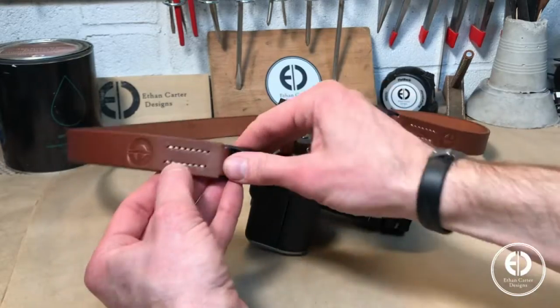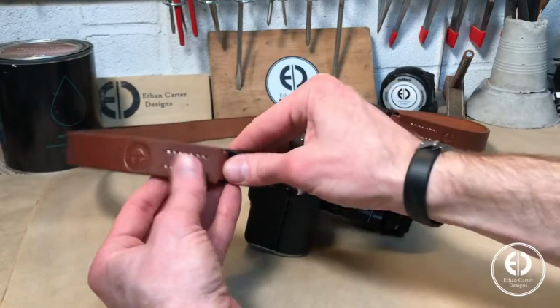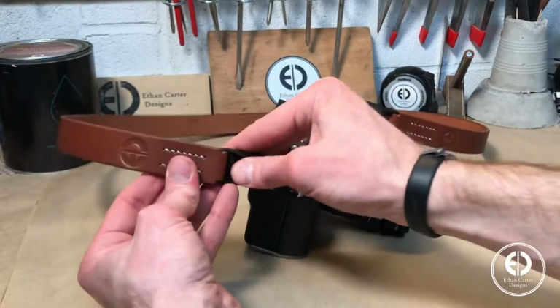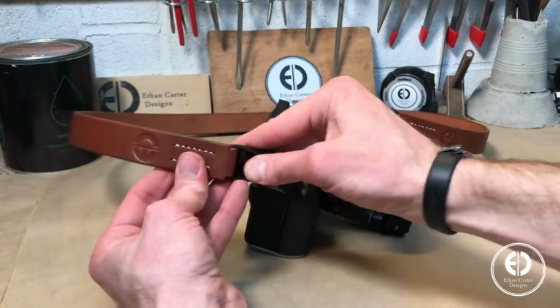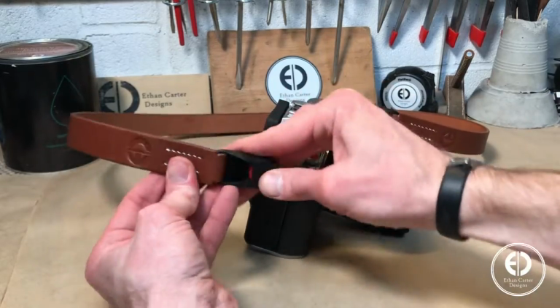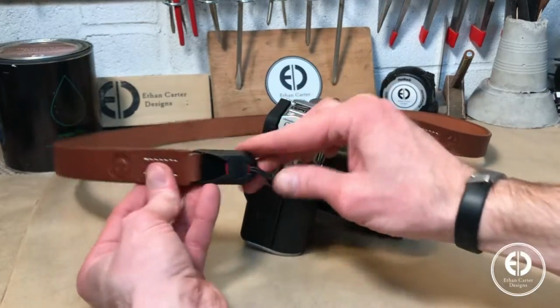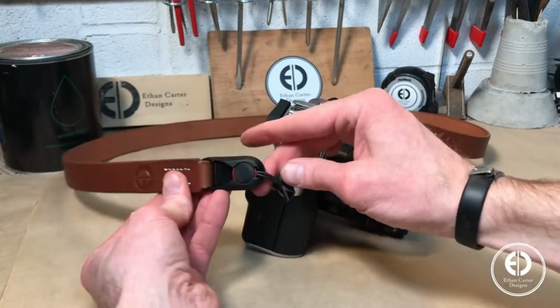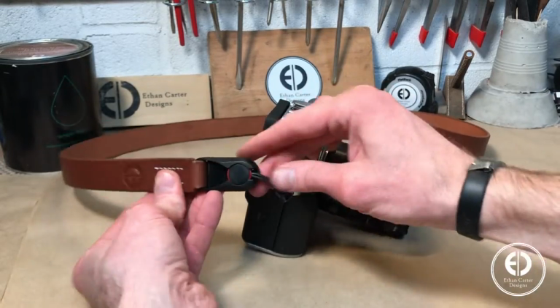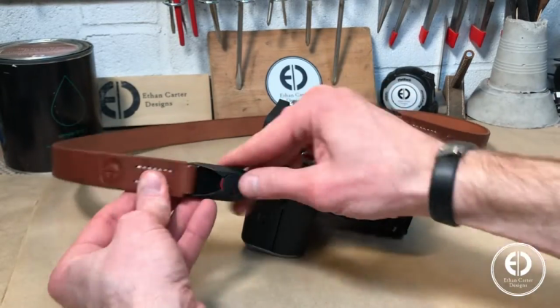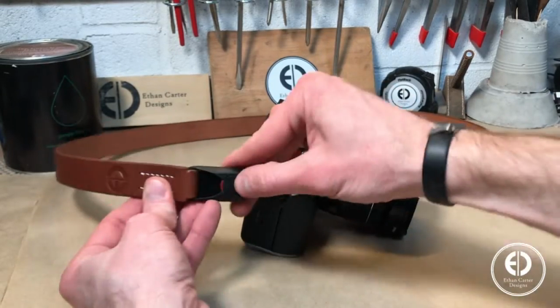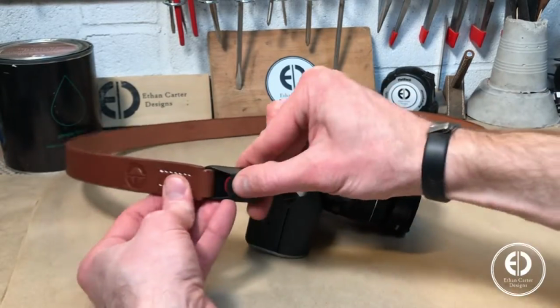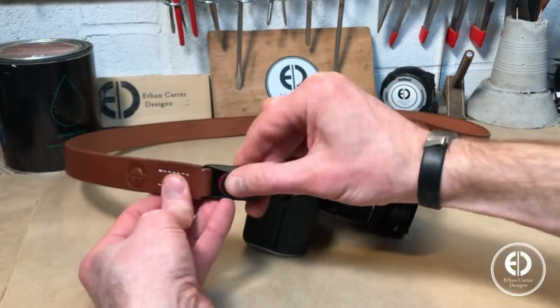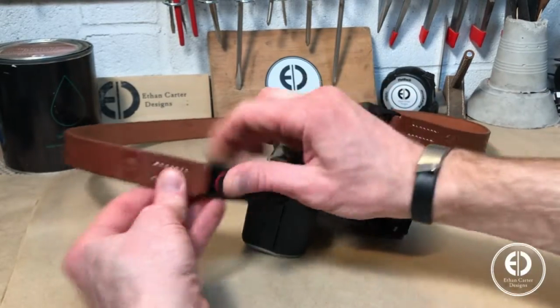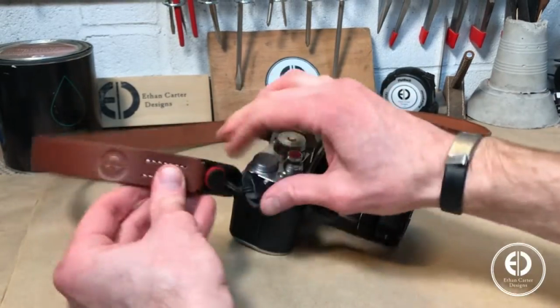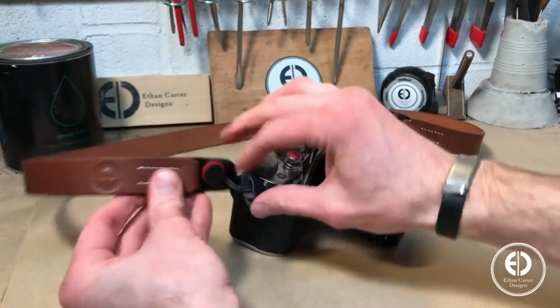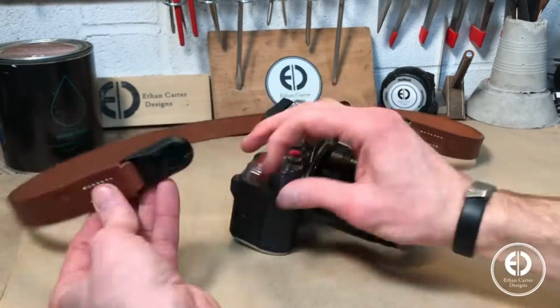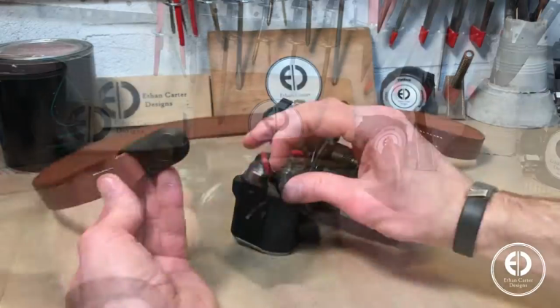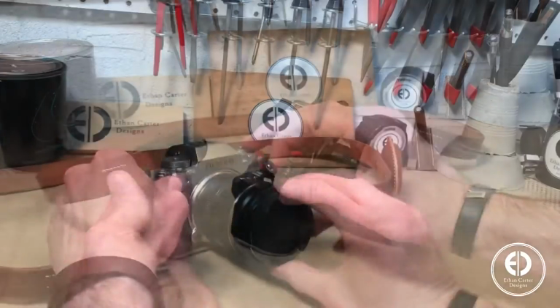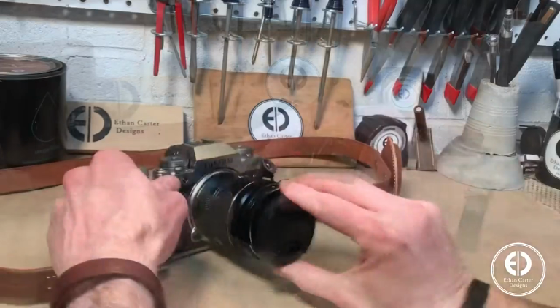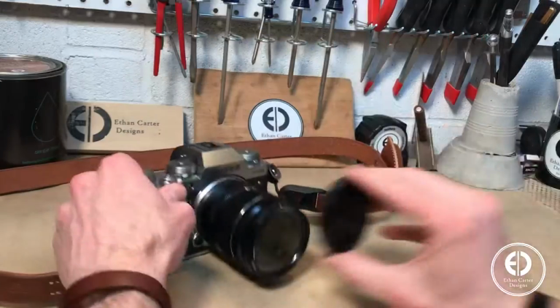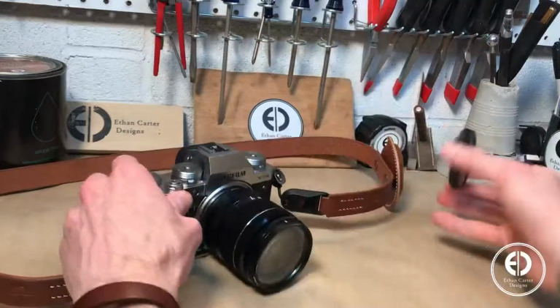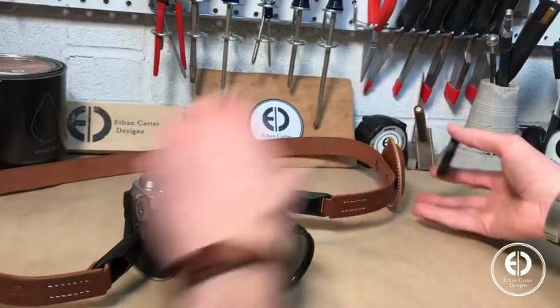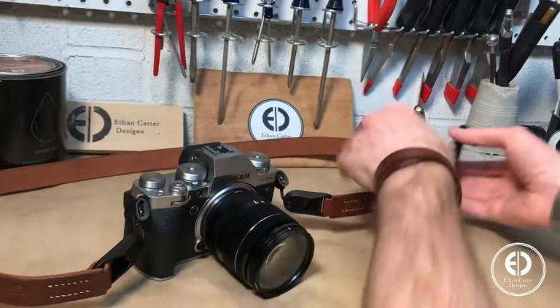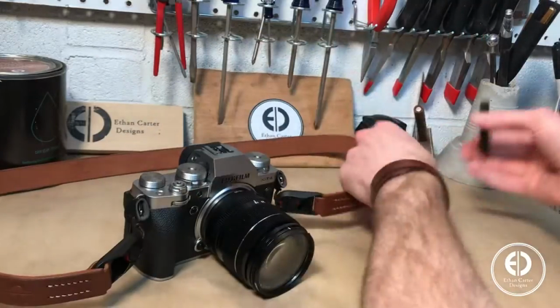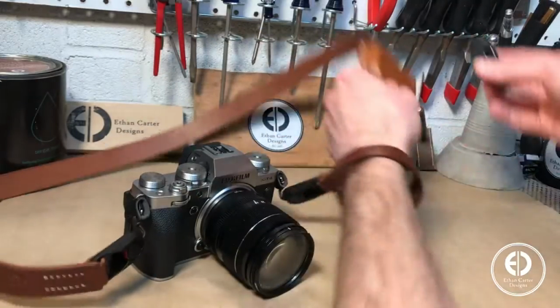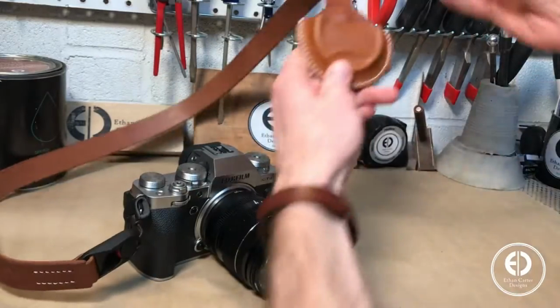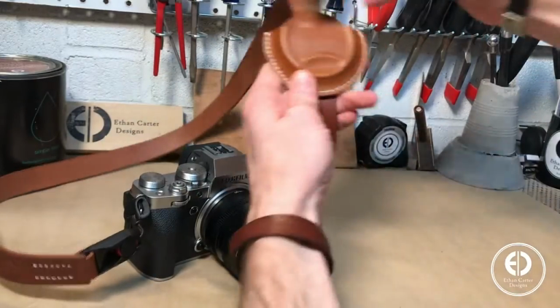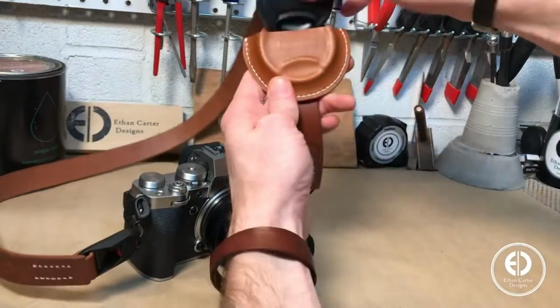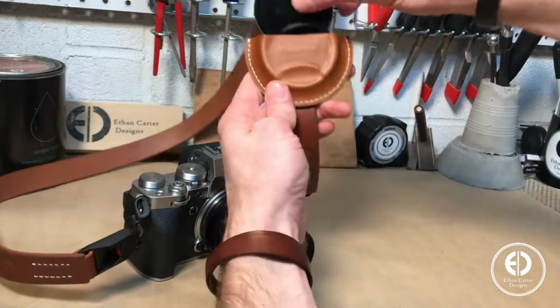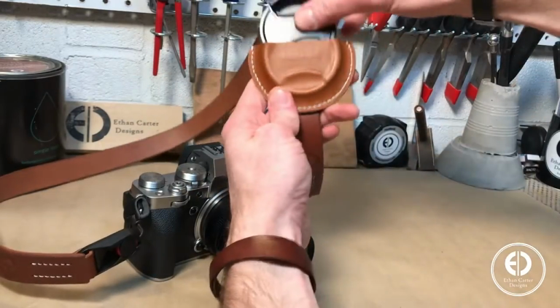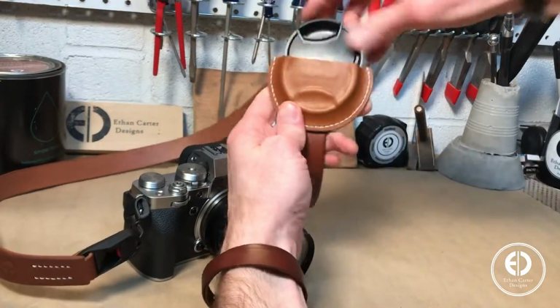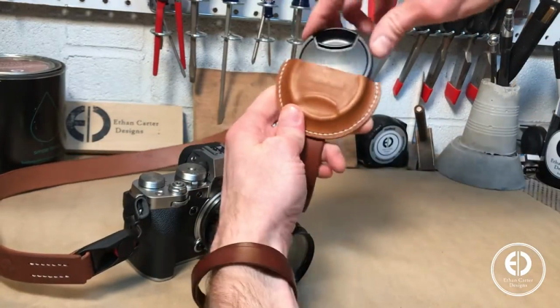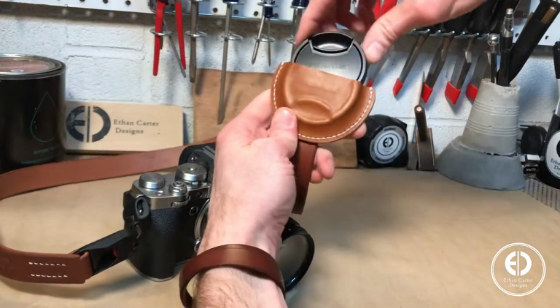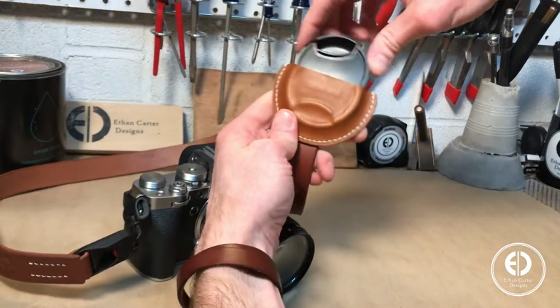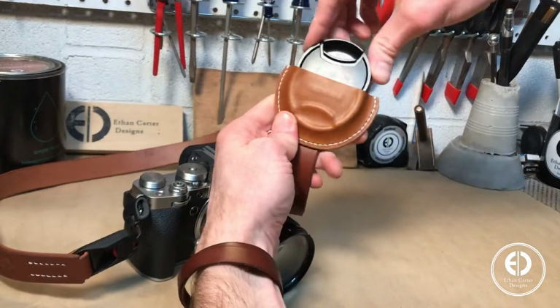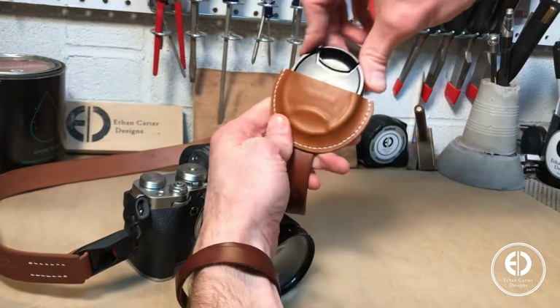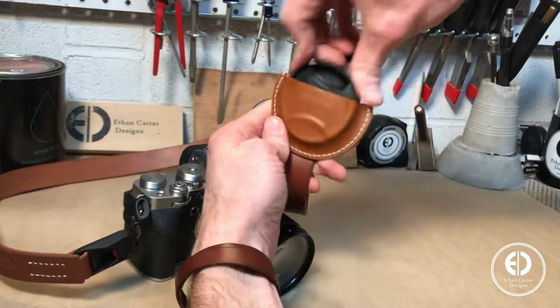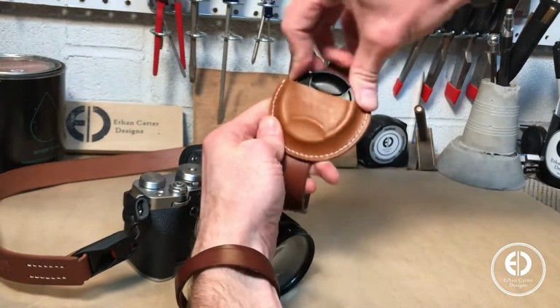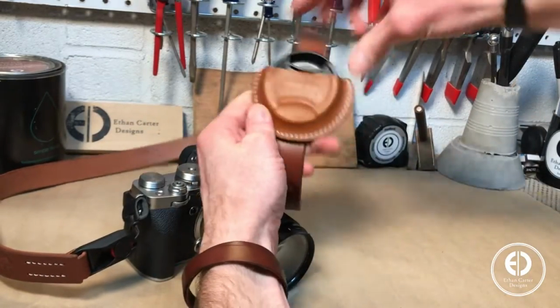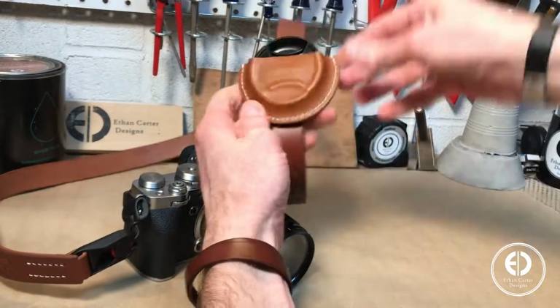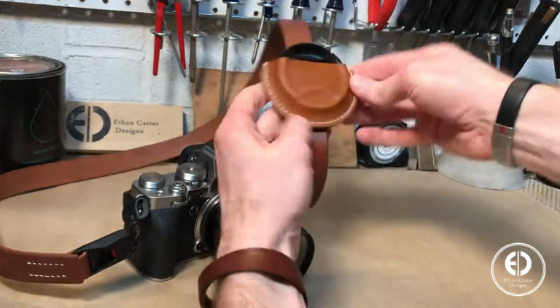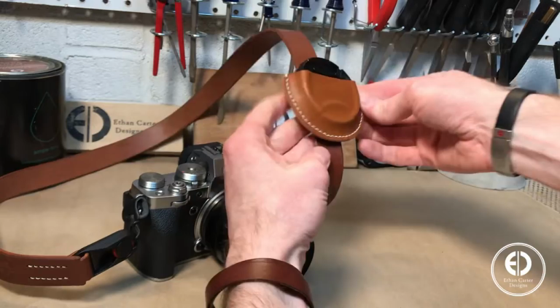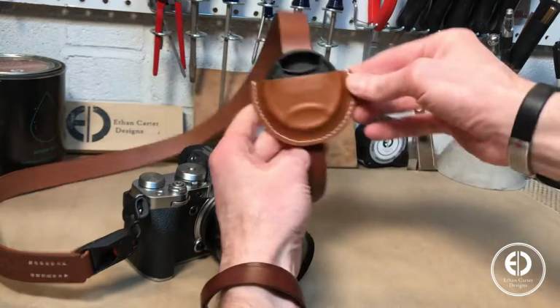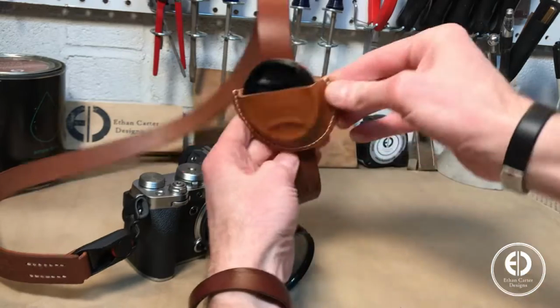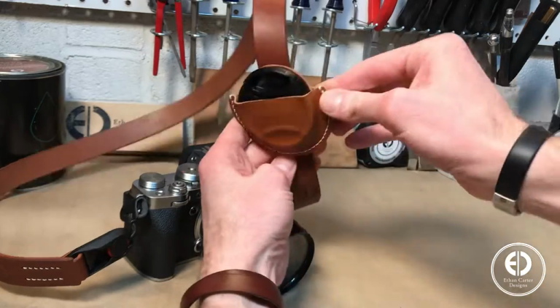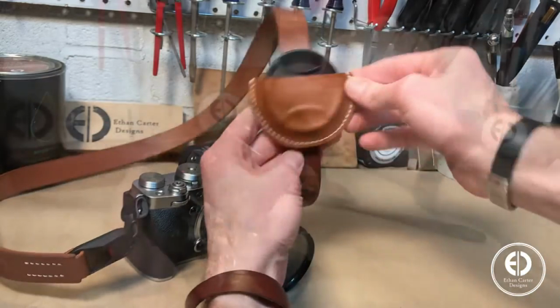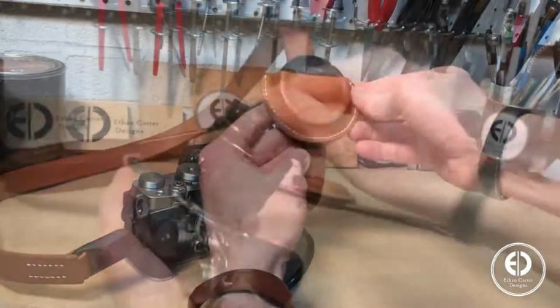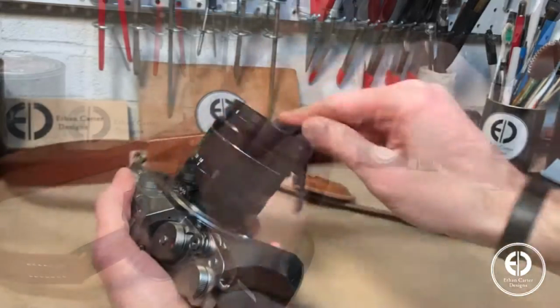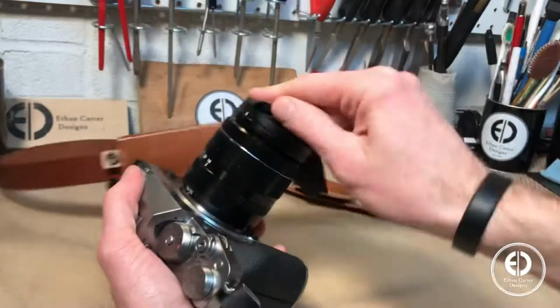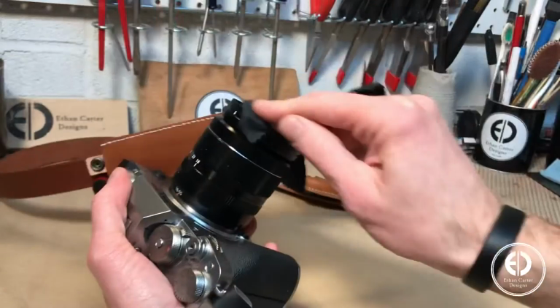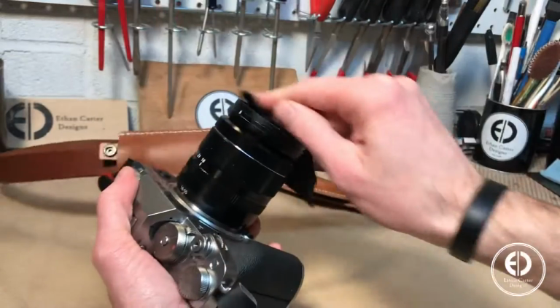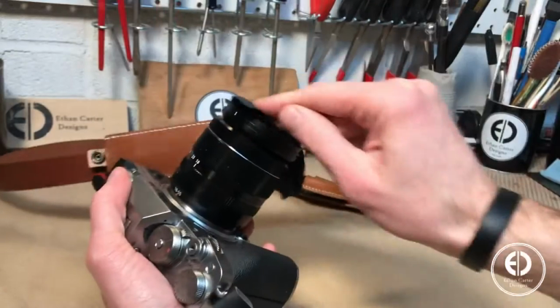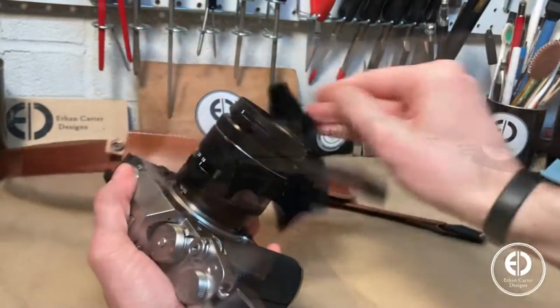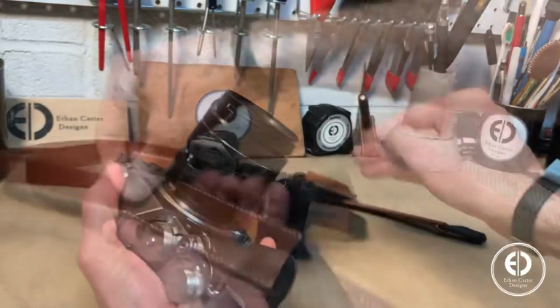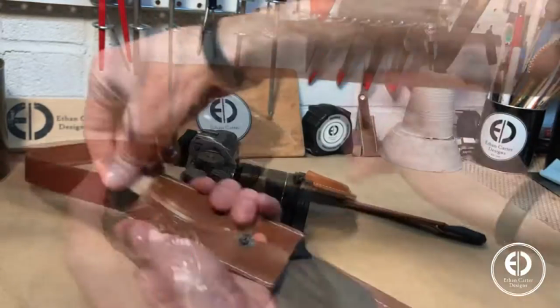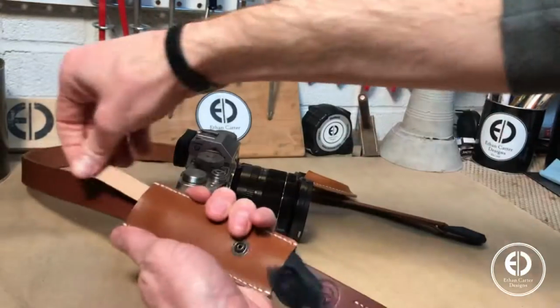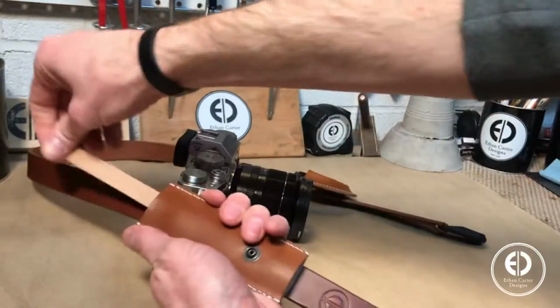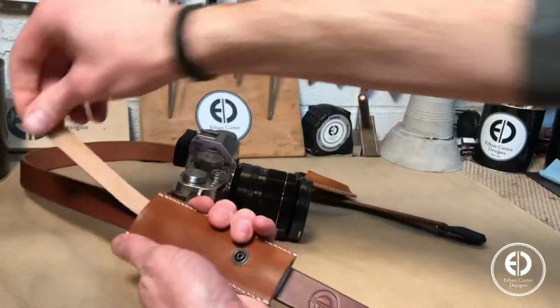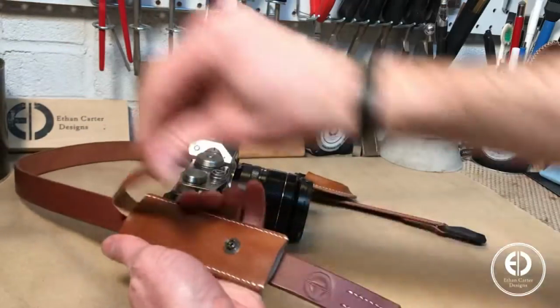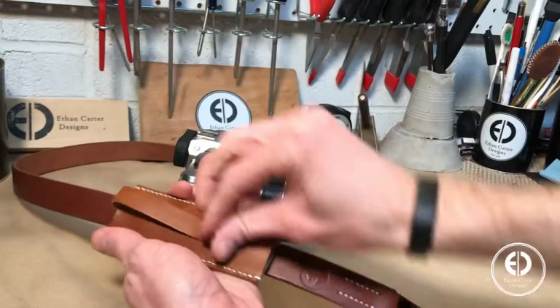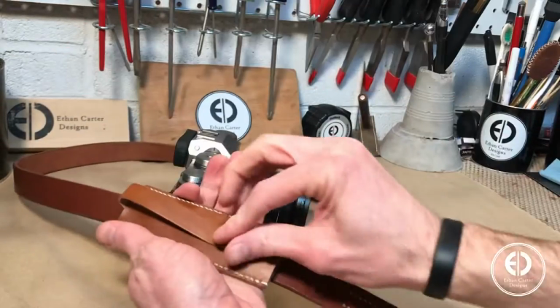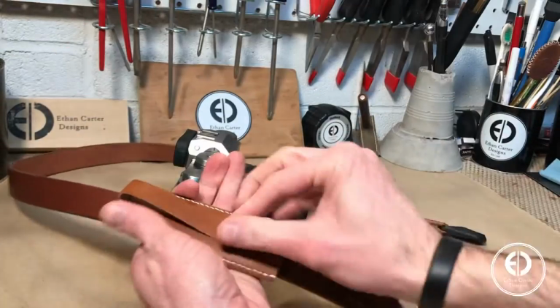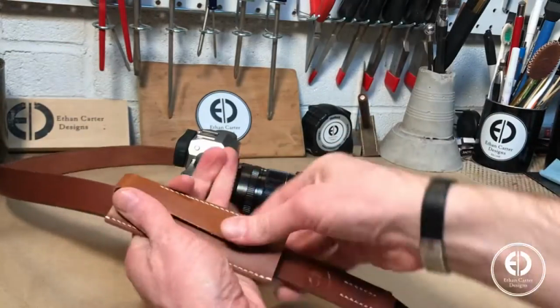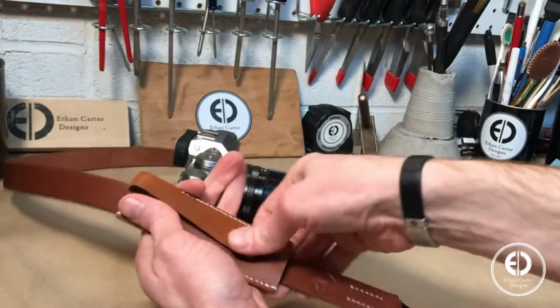Today we're going to make a leather camera strap with quick-release links, a detachable wet-formed lens cap attachment, and a concealed lens cloth pull-tab sleeve. Let's get to it.